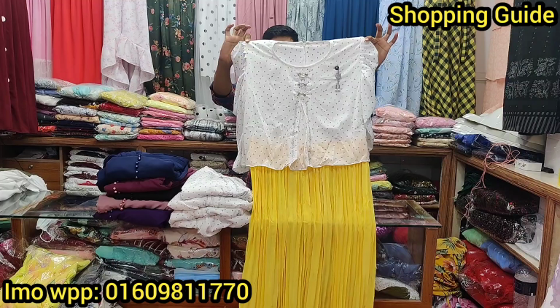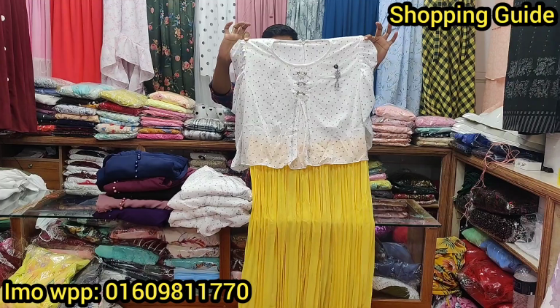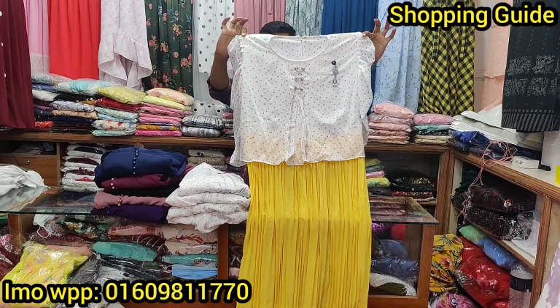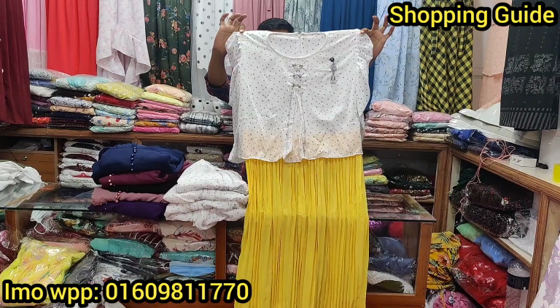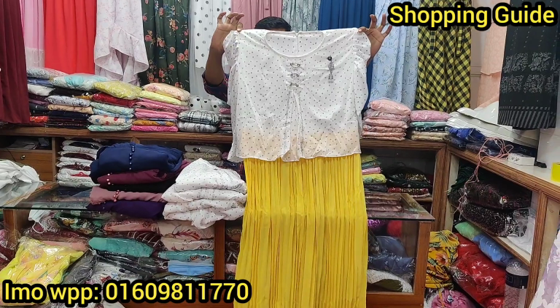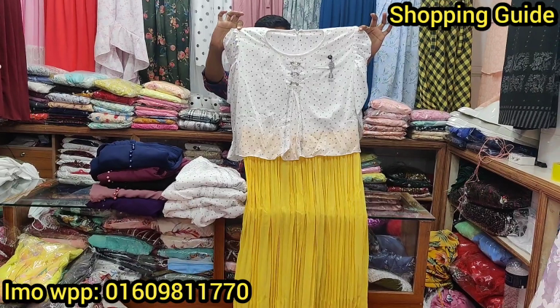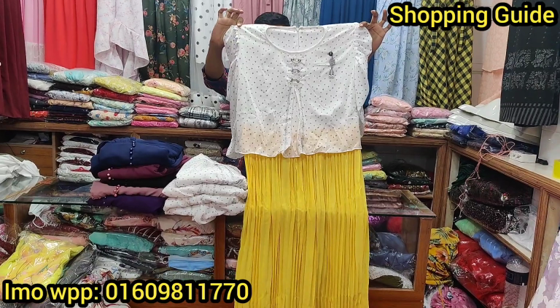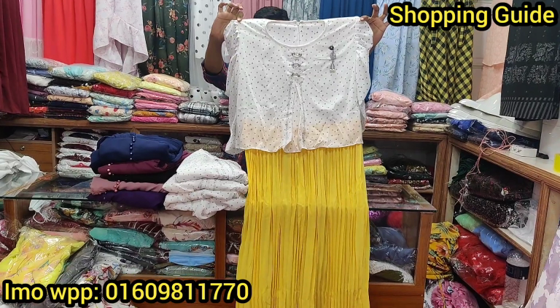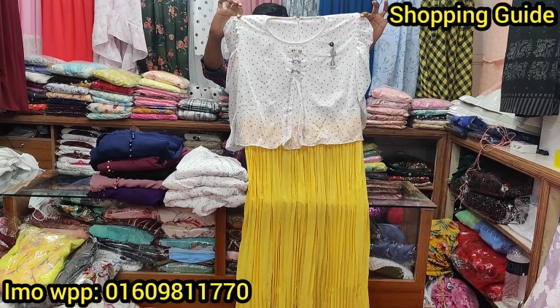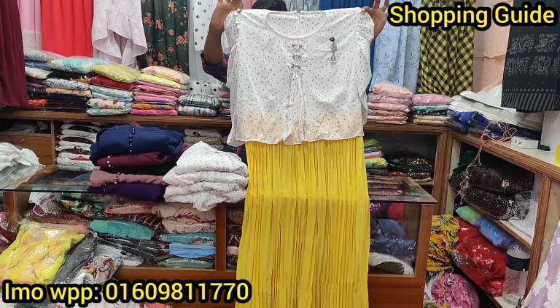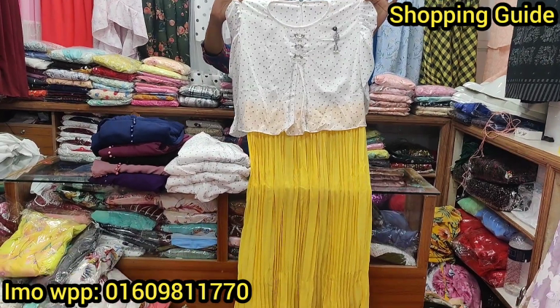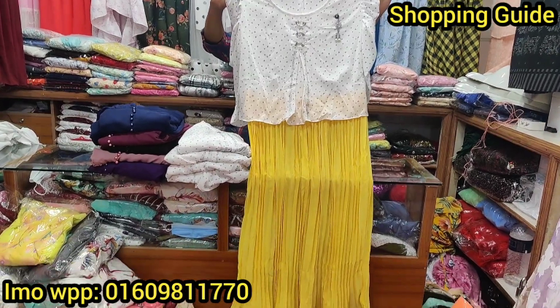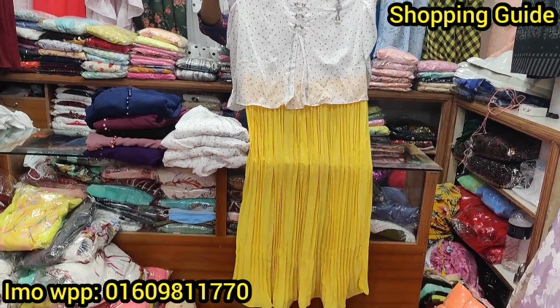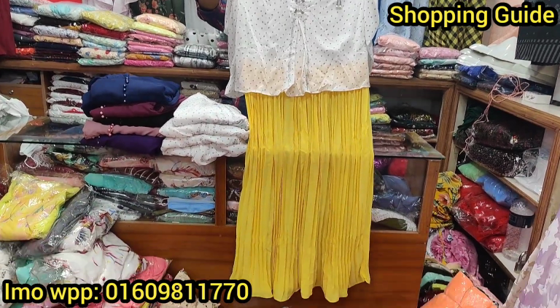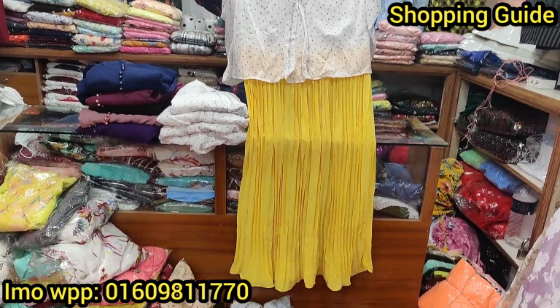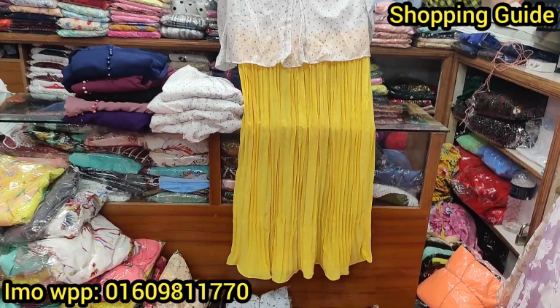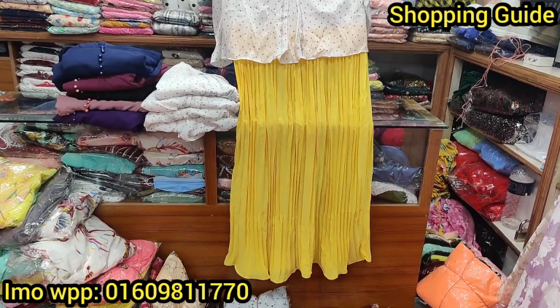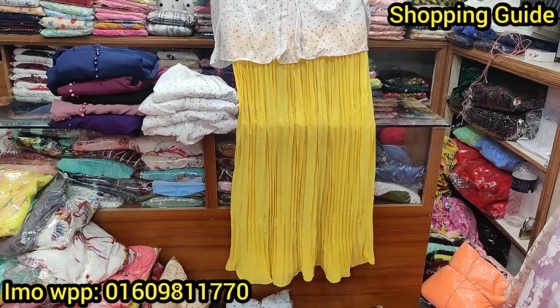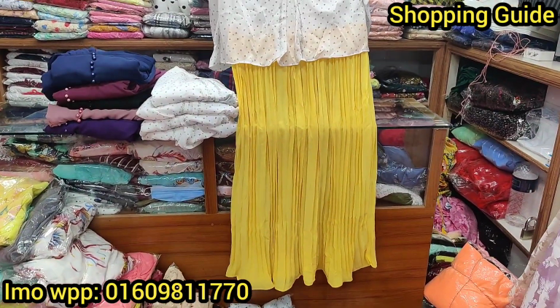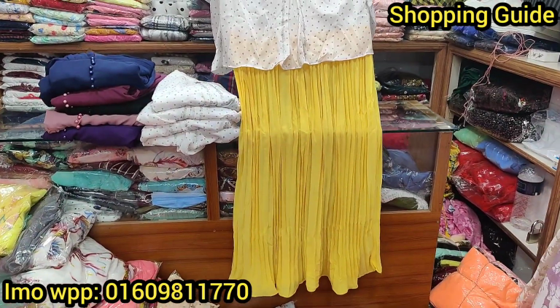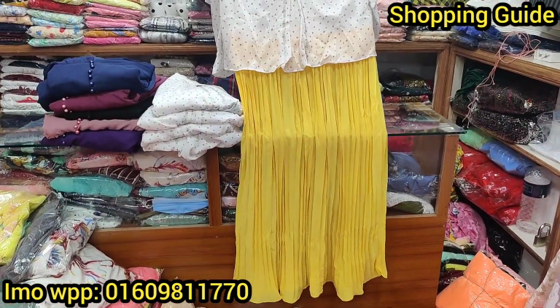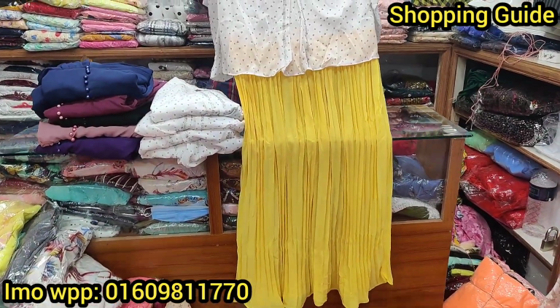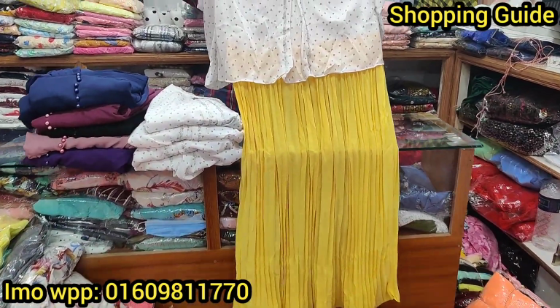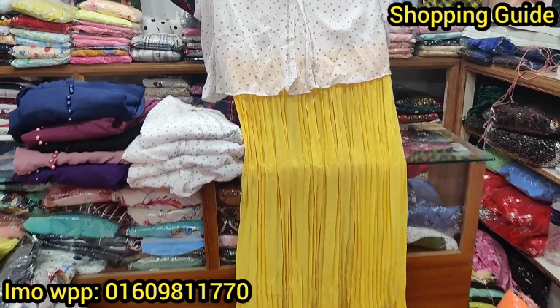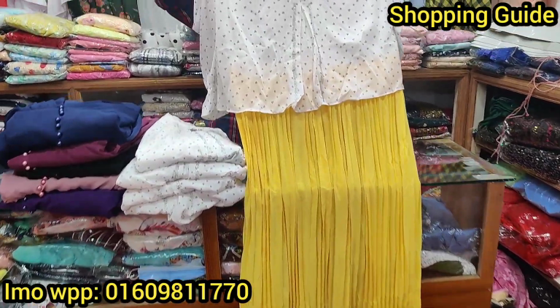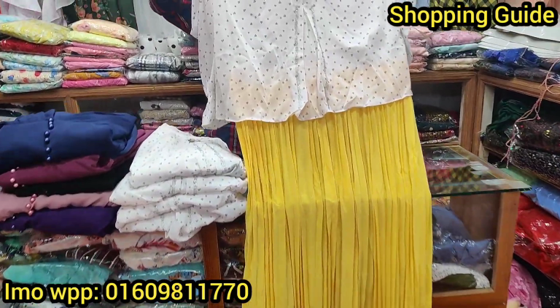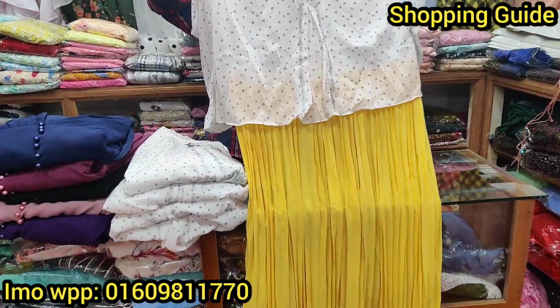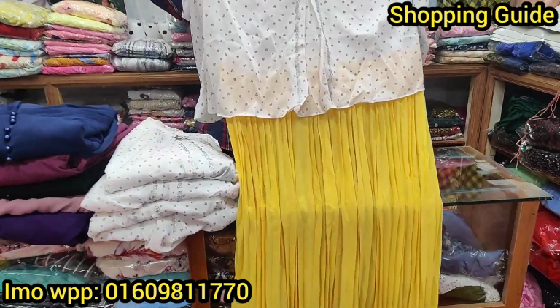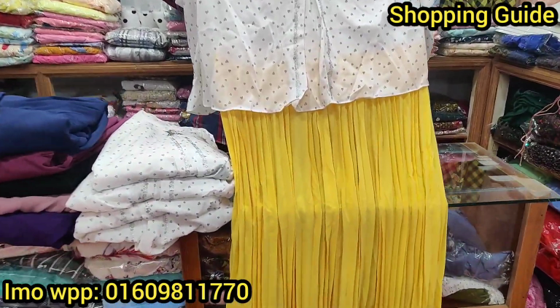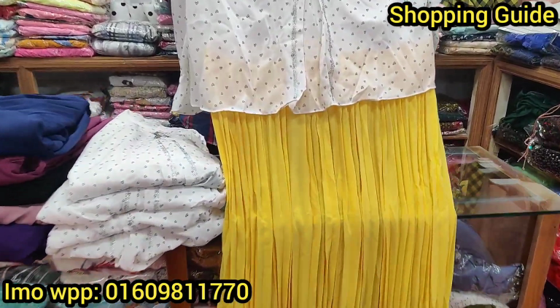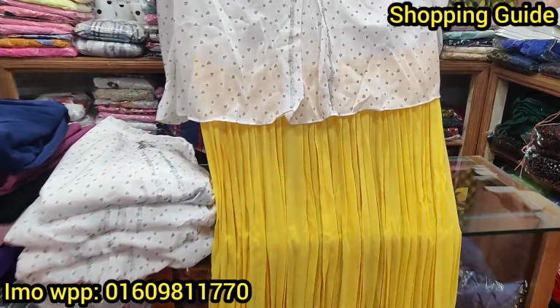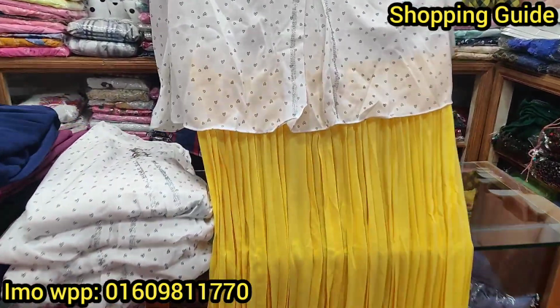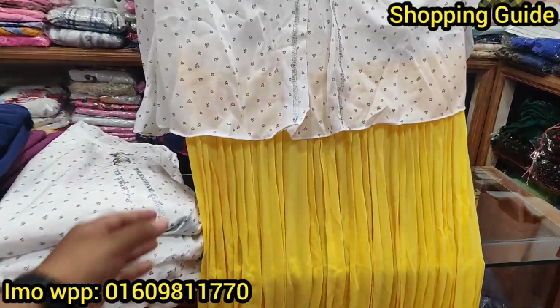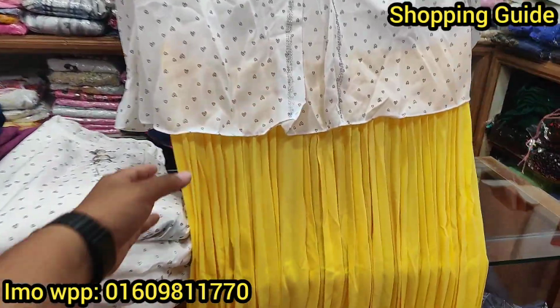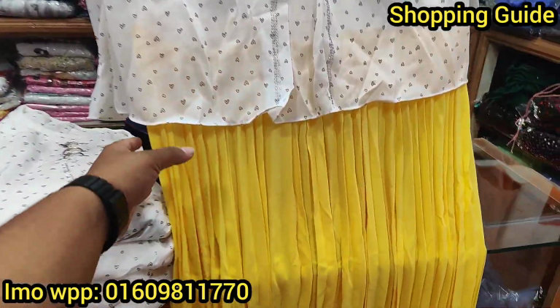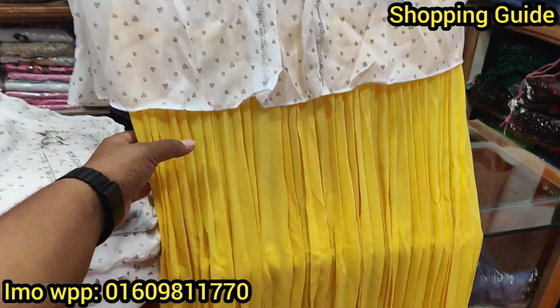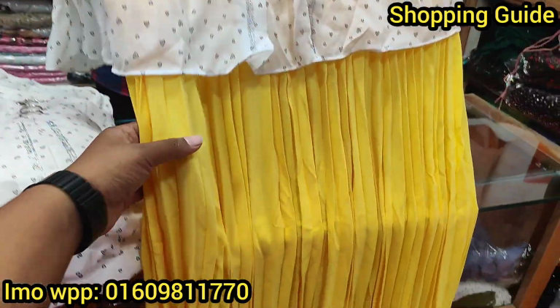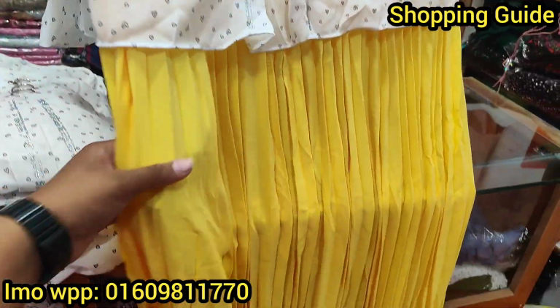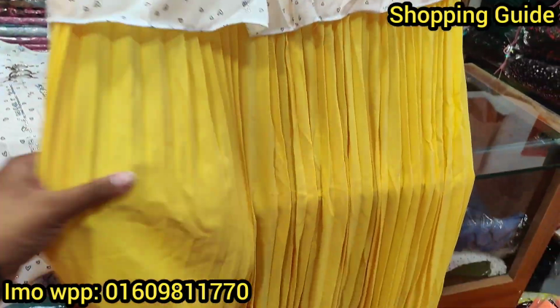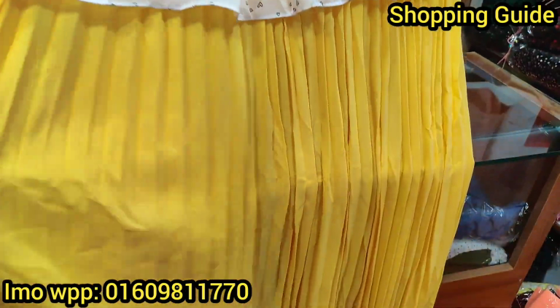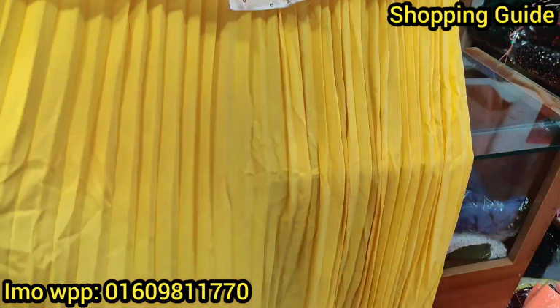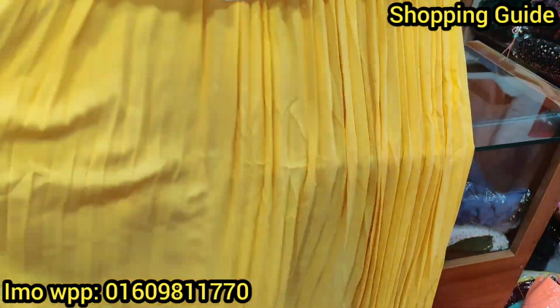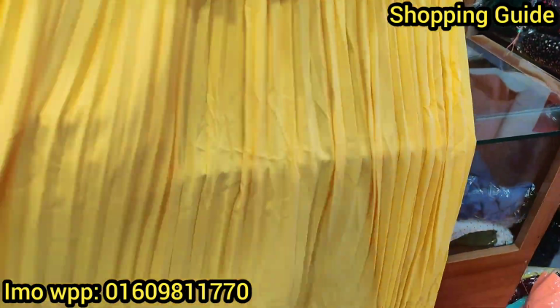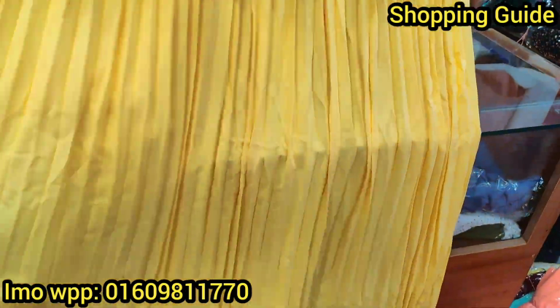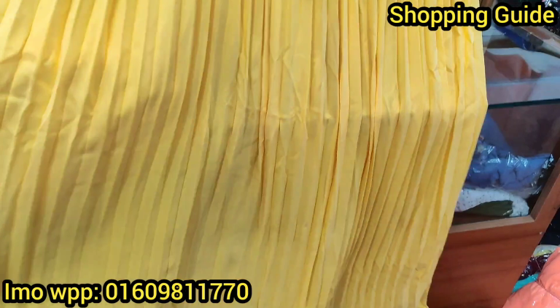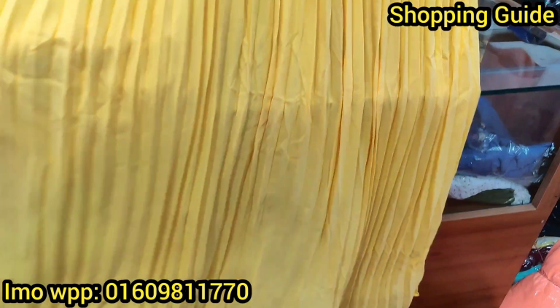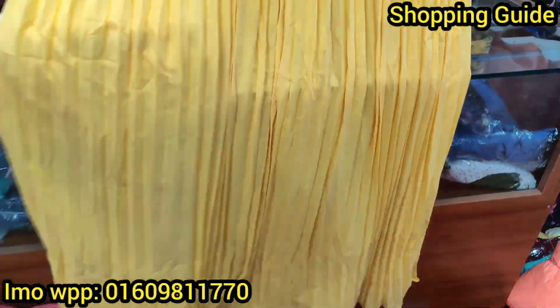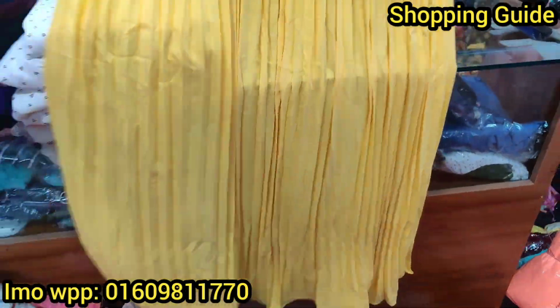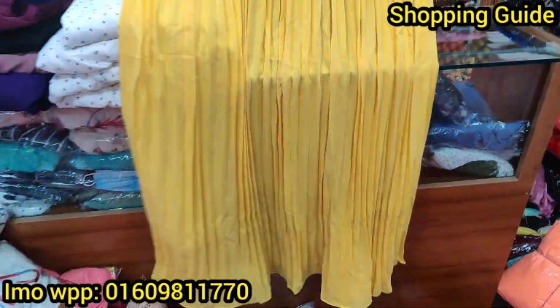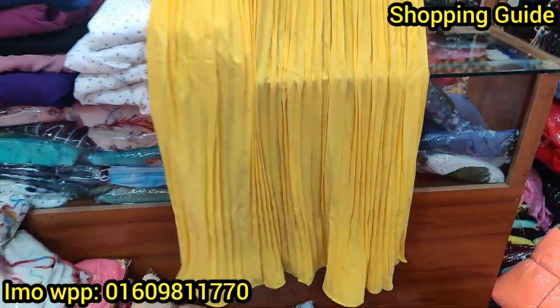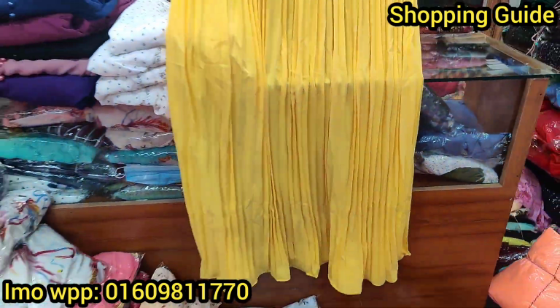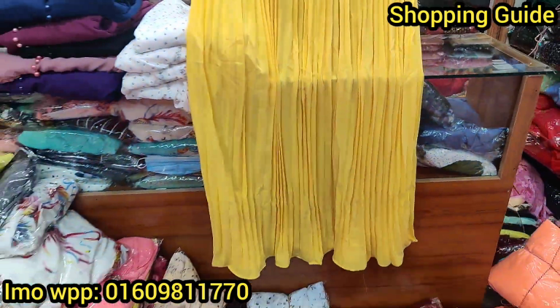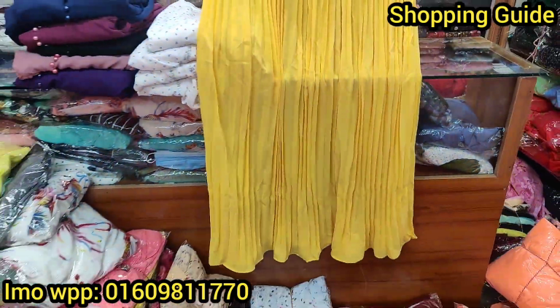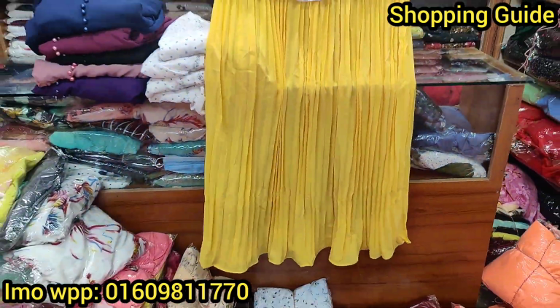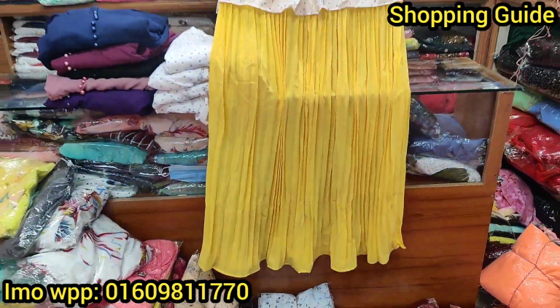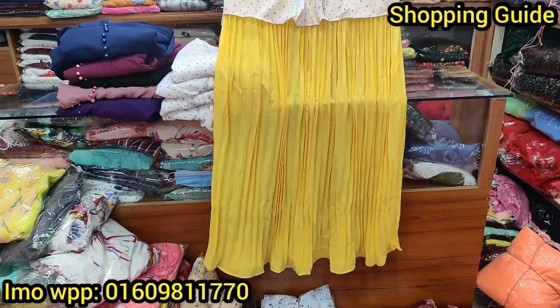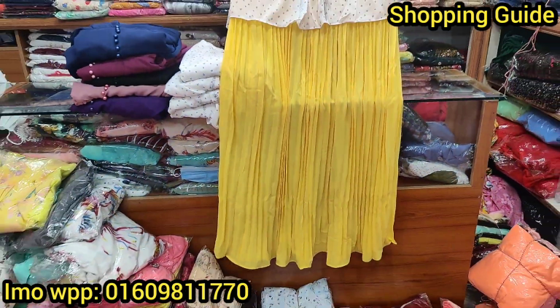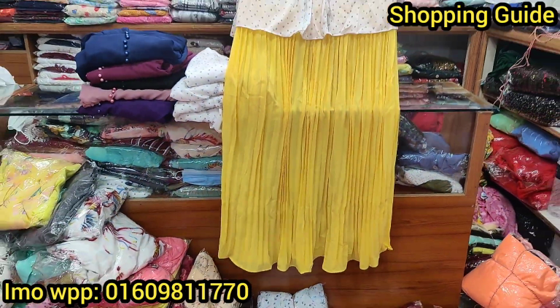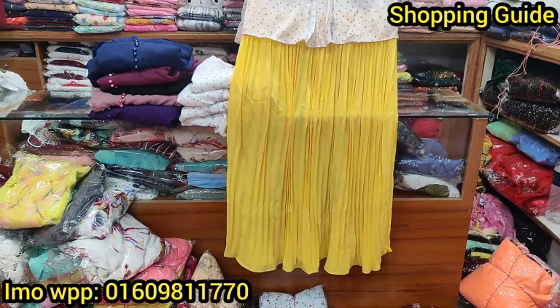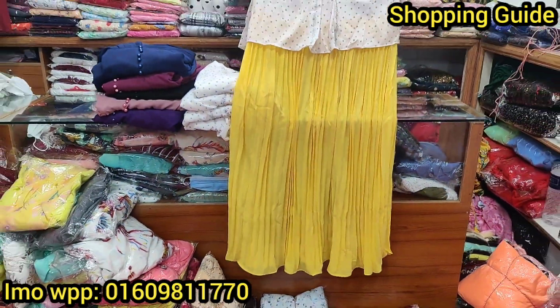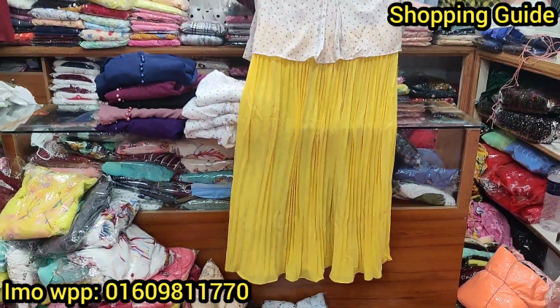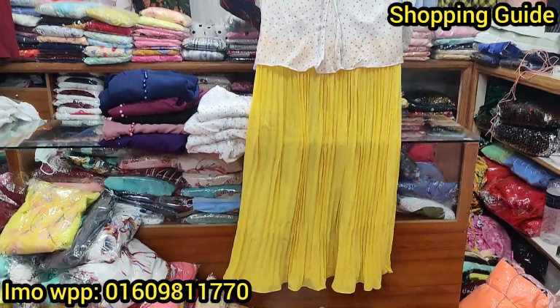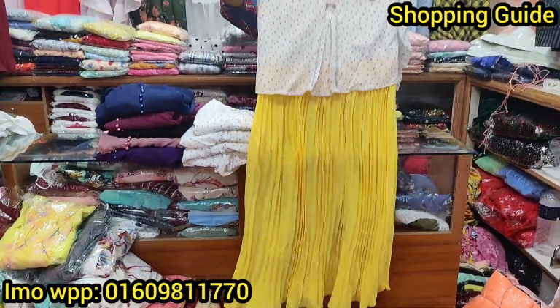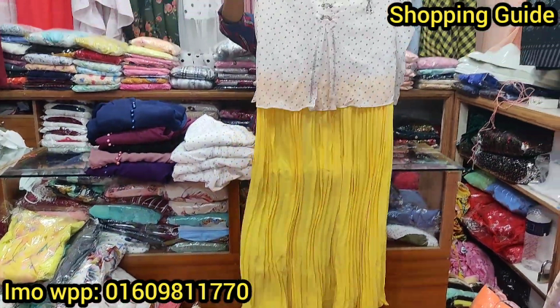Hello, welcome back to my channel shopping guide. I am very happy to see you today. We are going to show you in our fashion world.